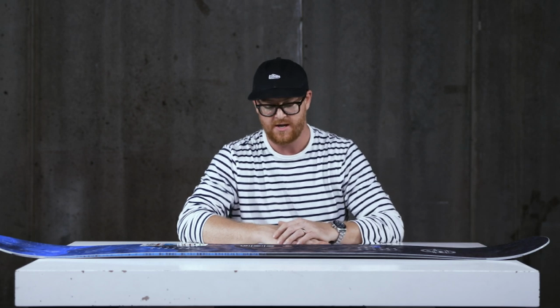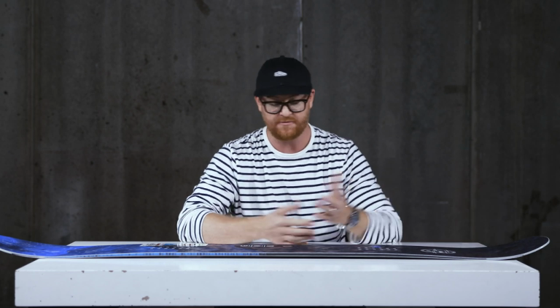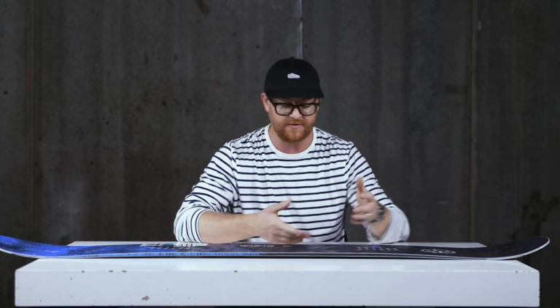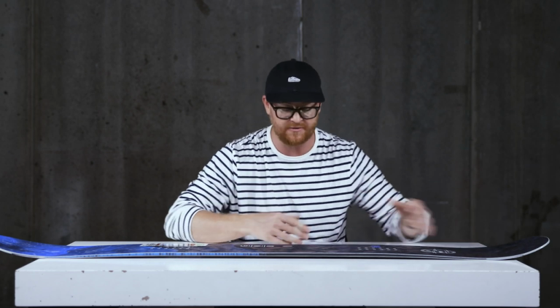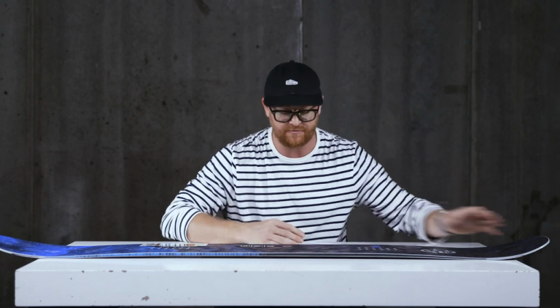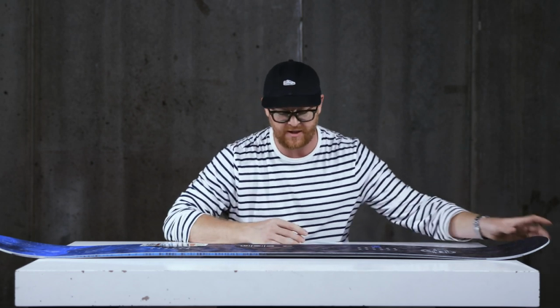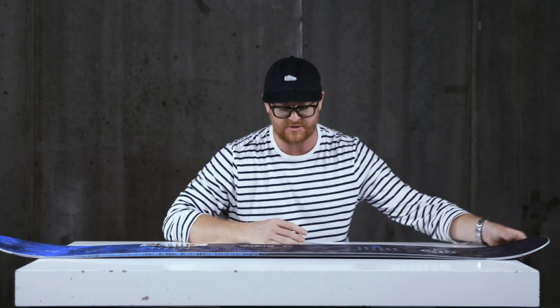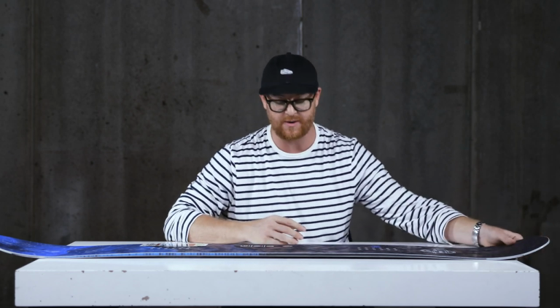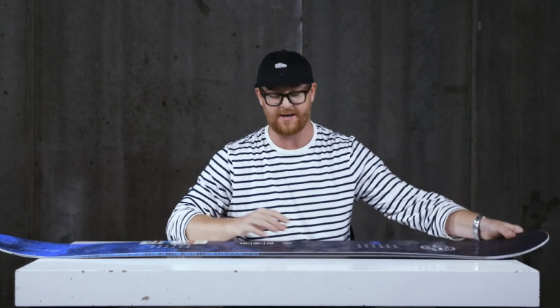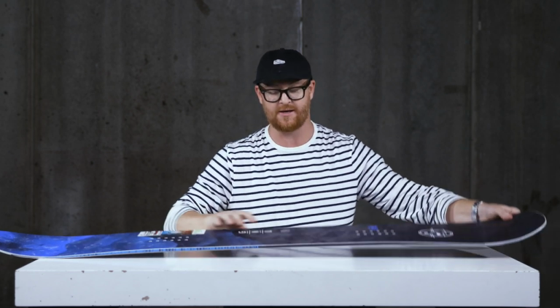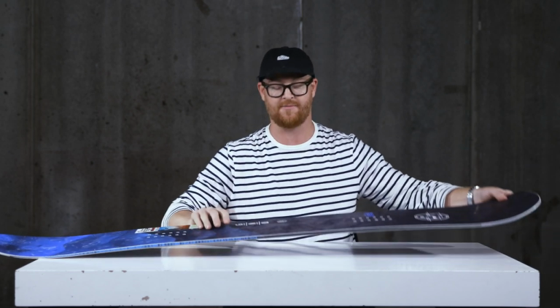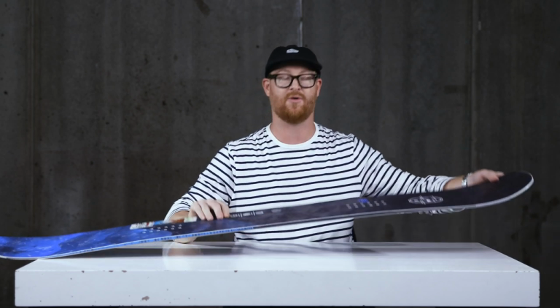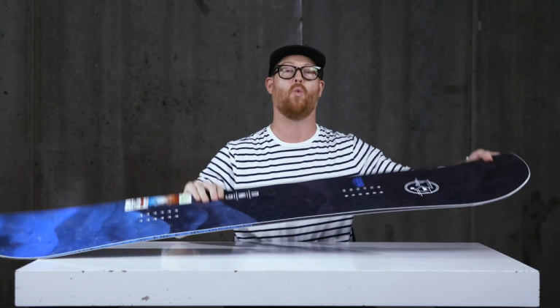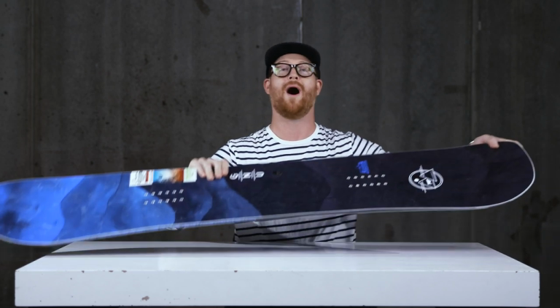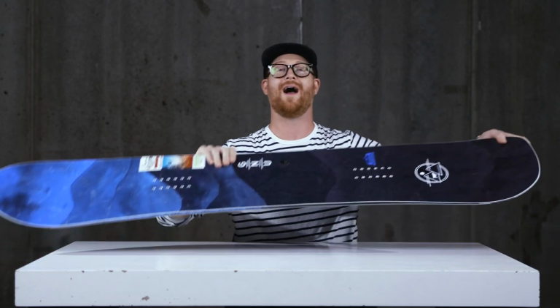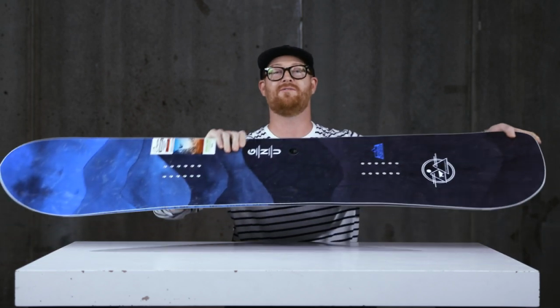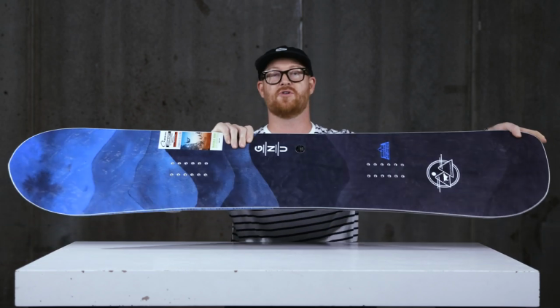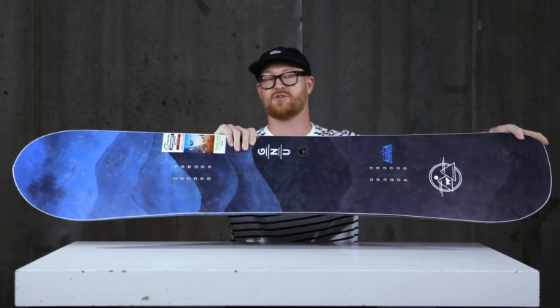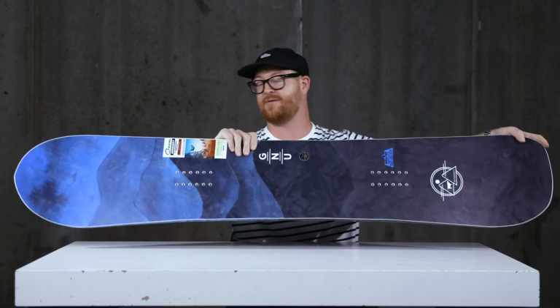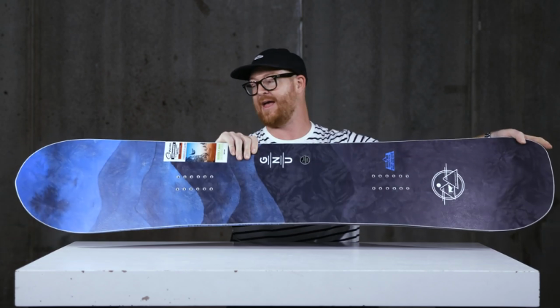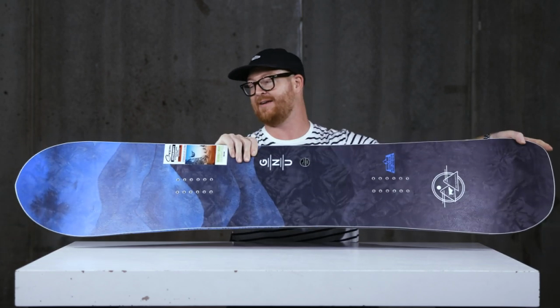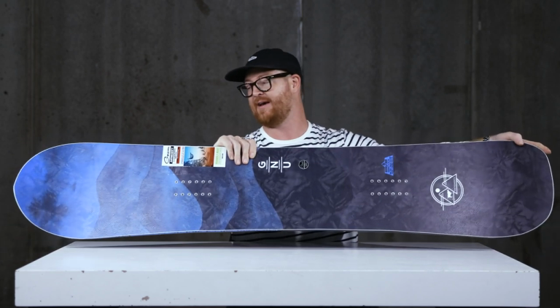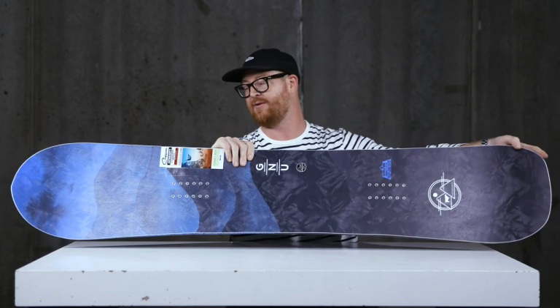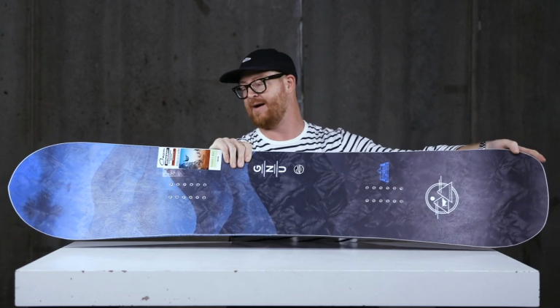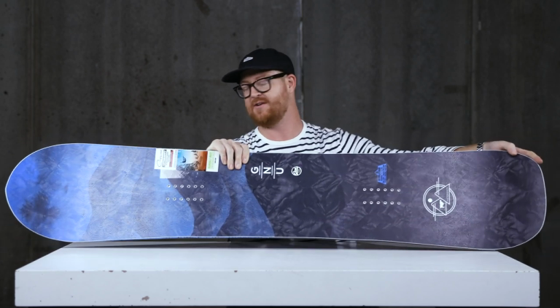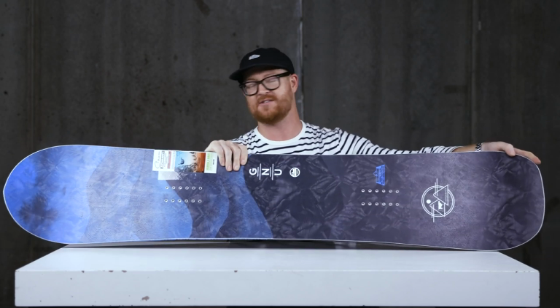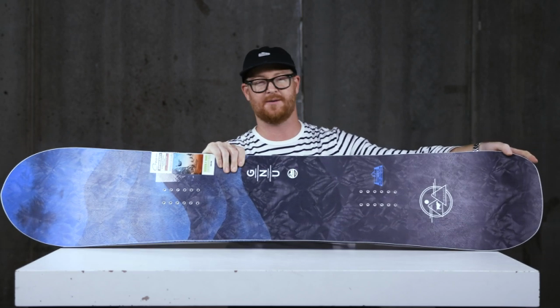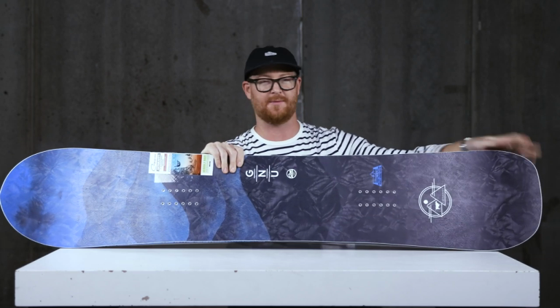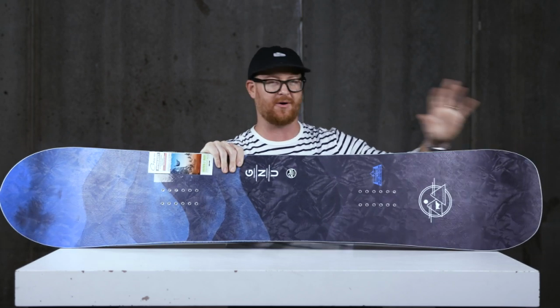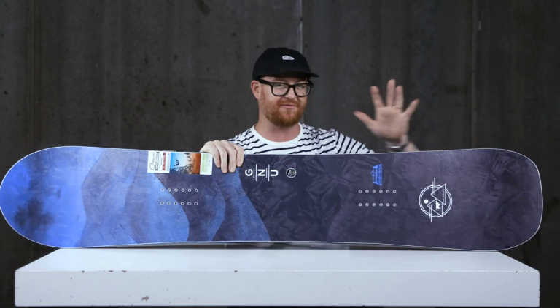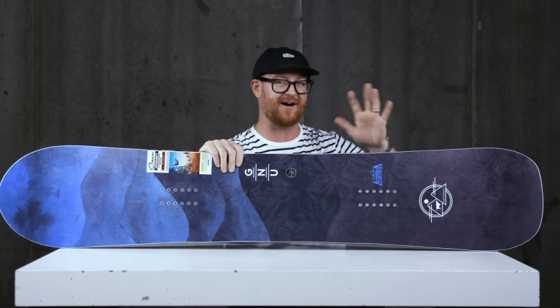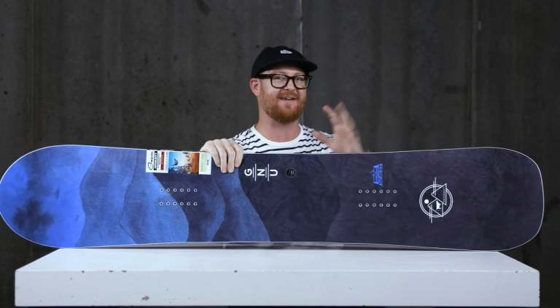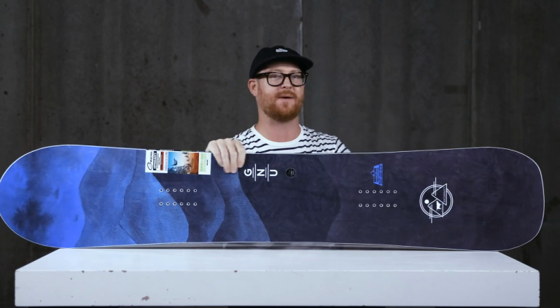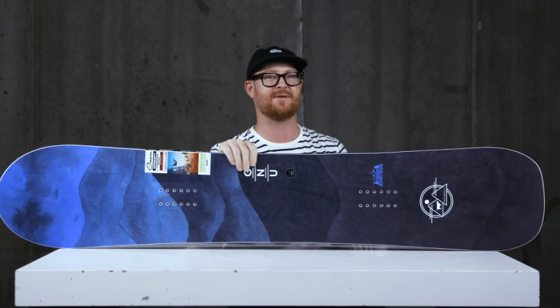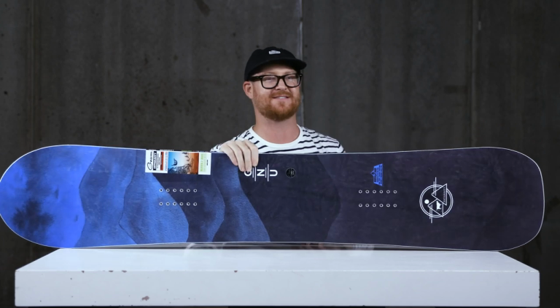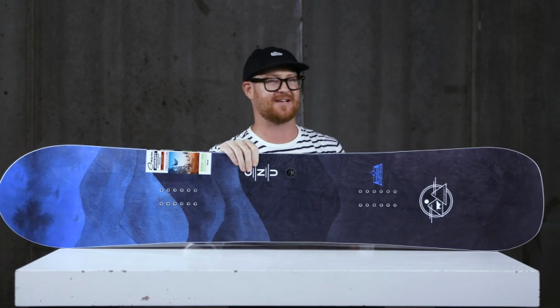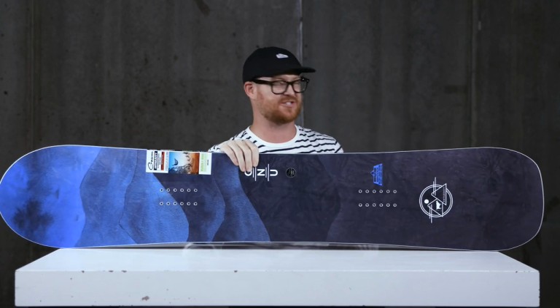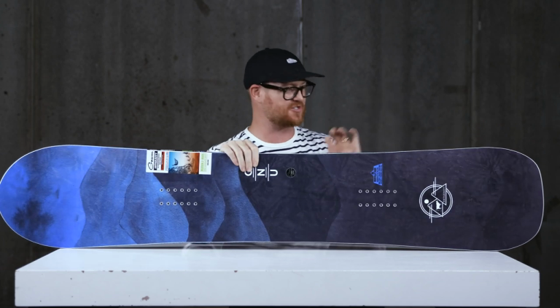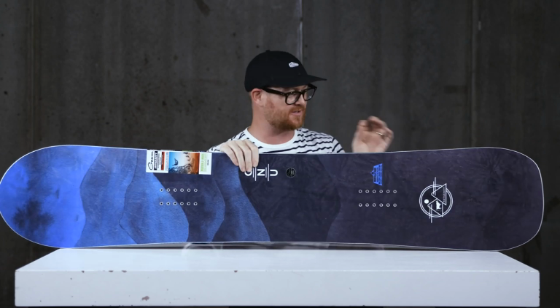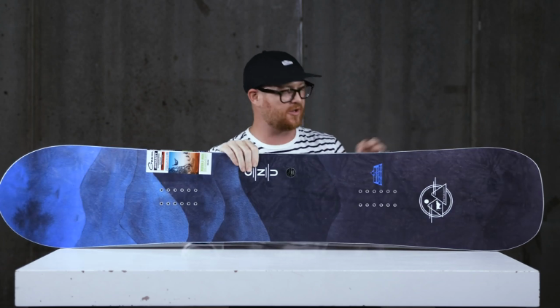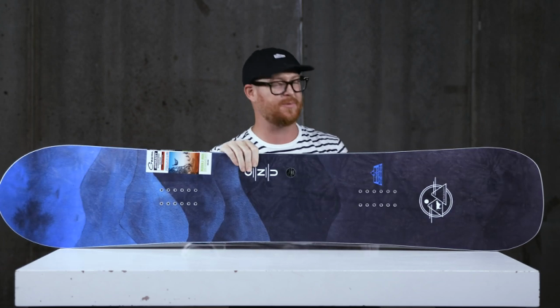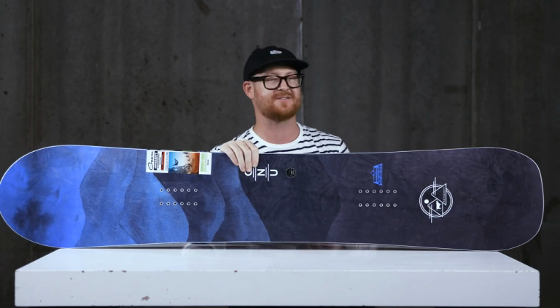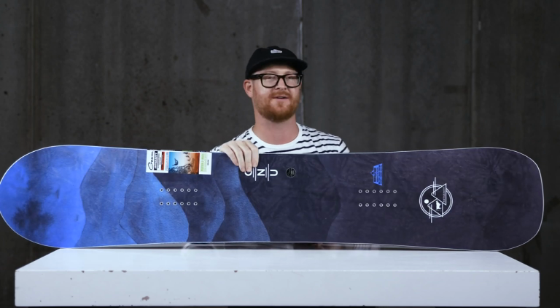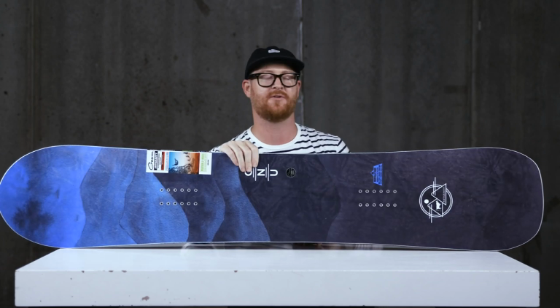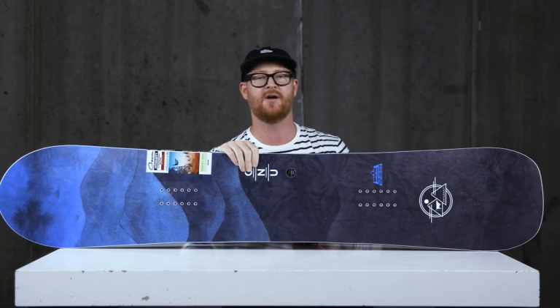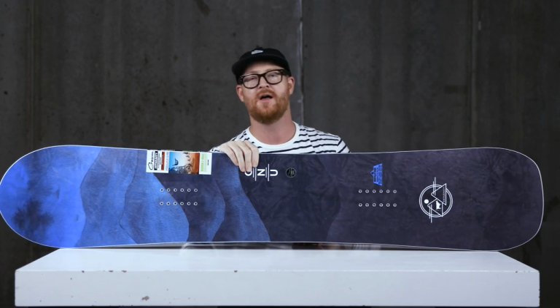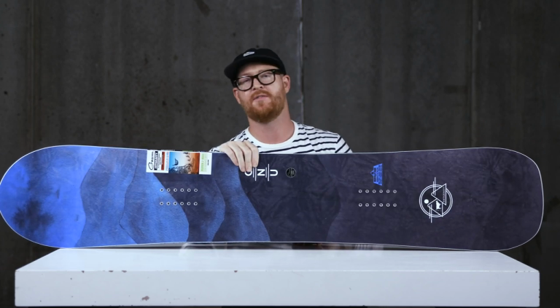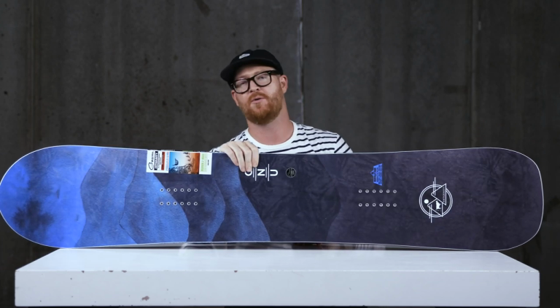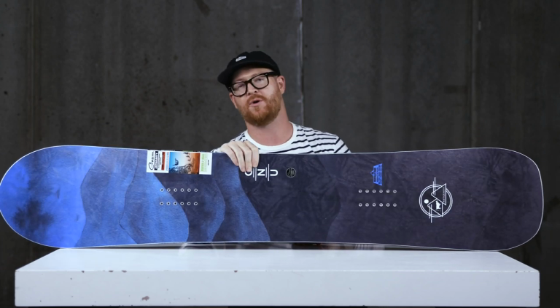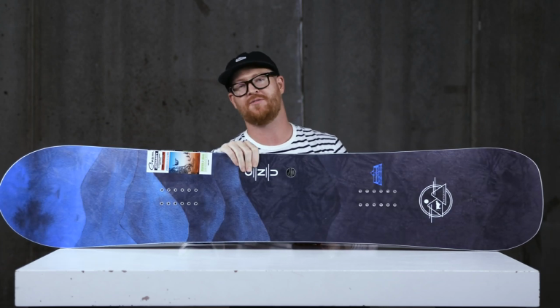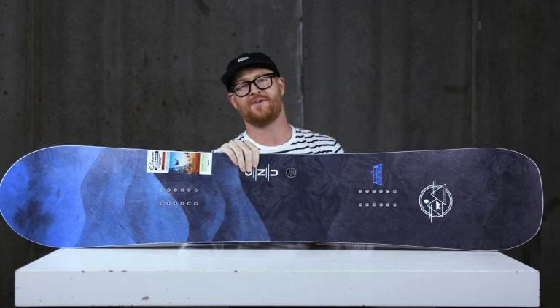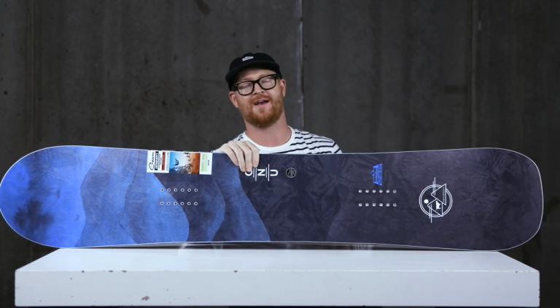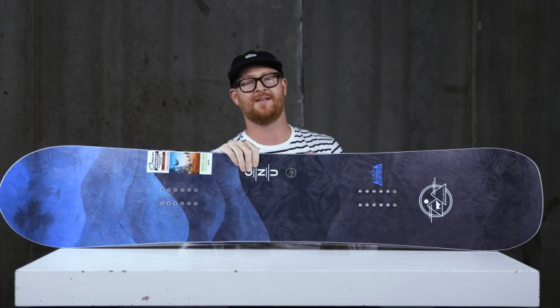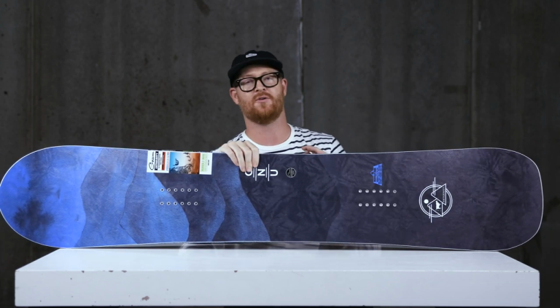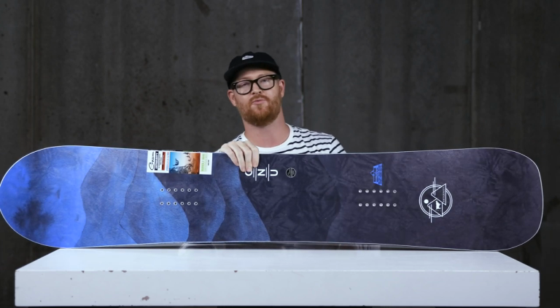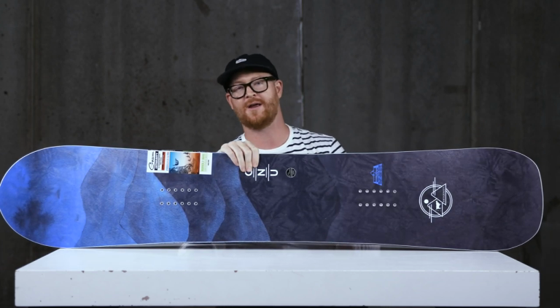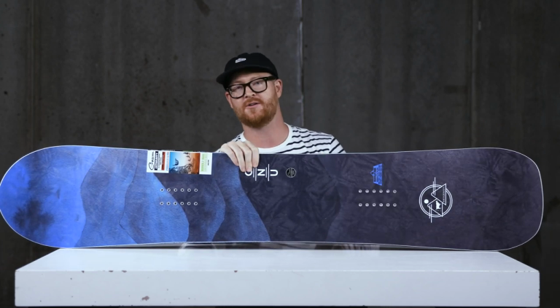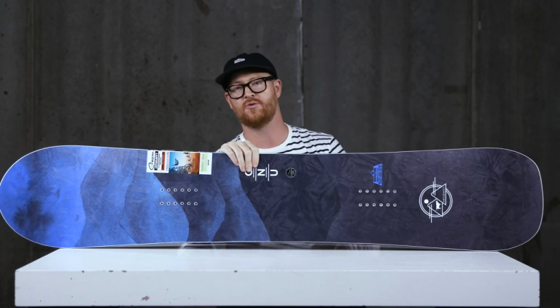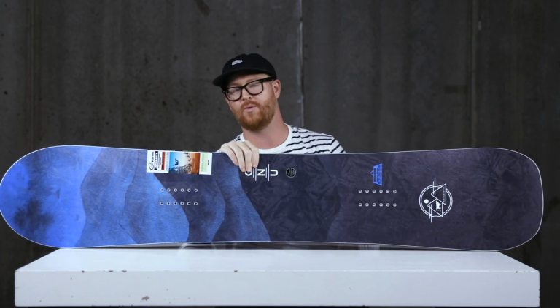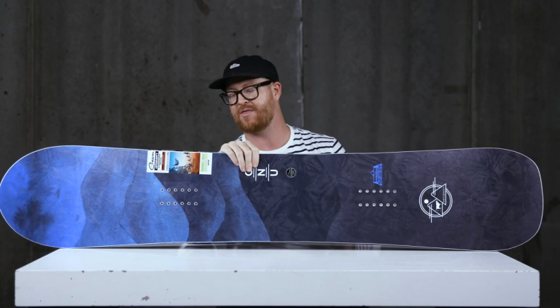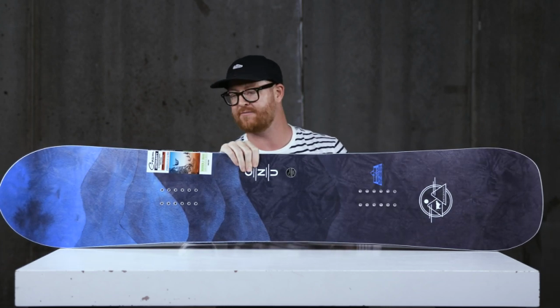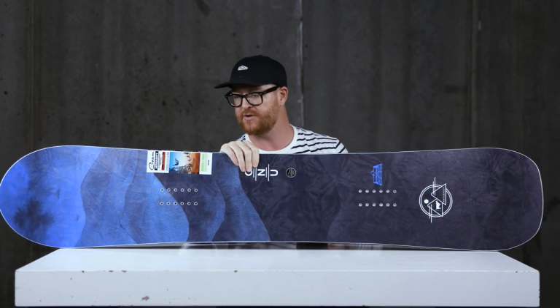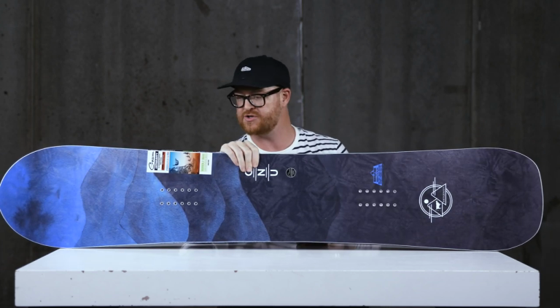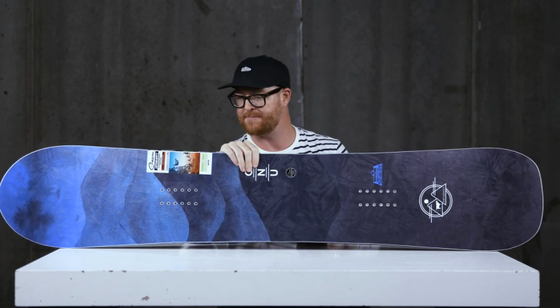The flex feeling of the wide version of the Anti-Gravity is going to be about a five, maybe a six — just a little bit stiffer than what you find in the regular width version.